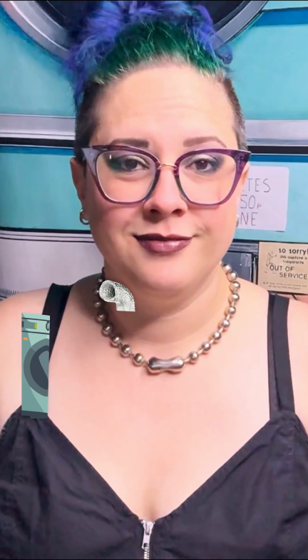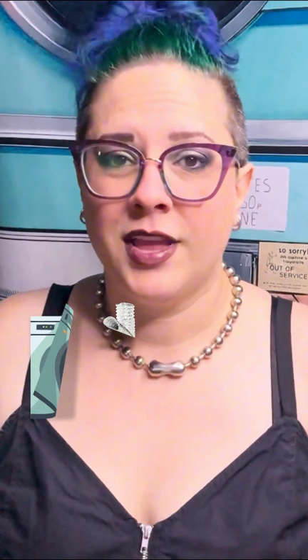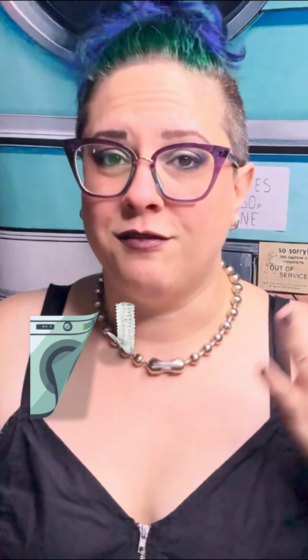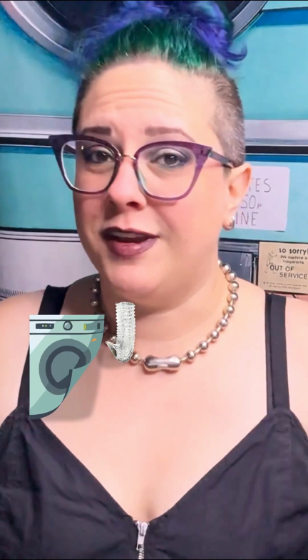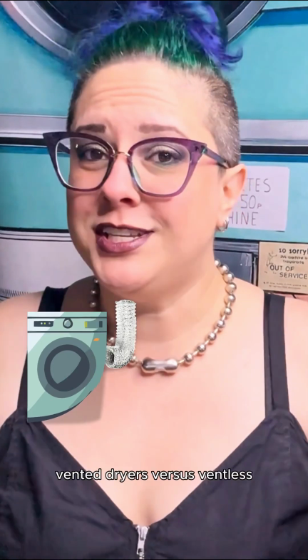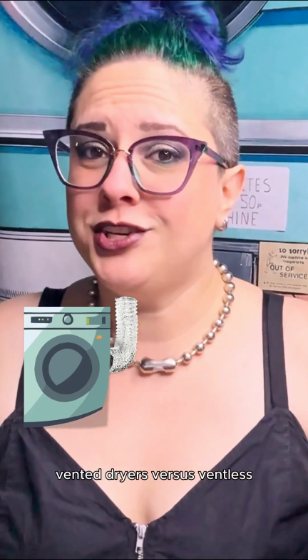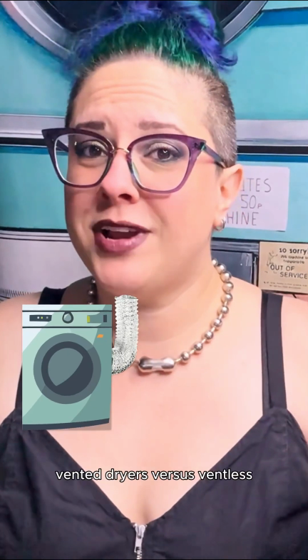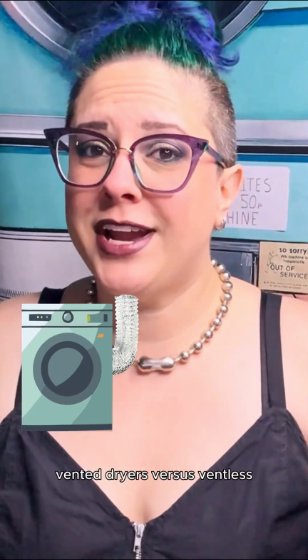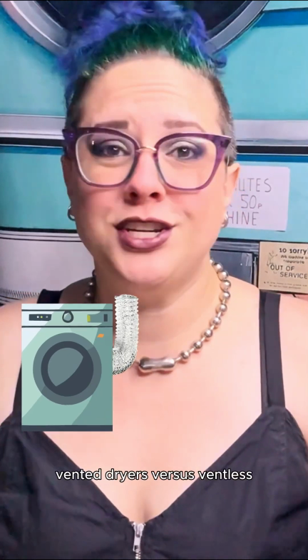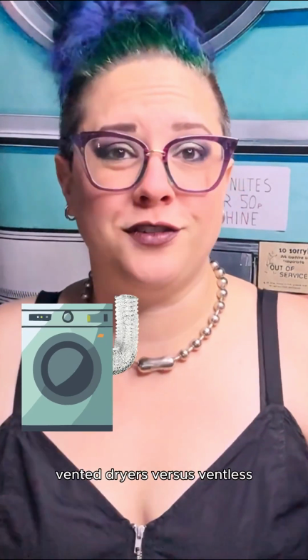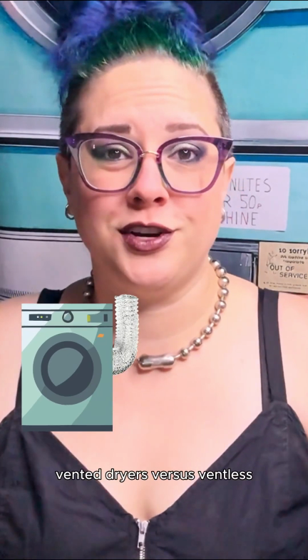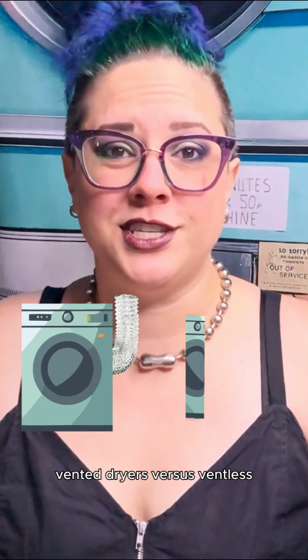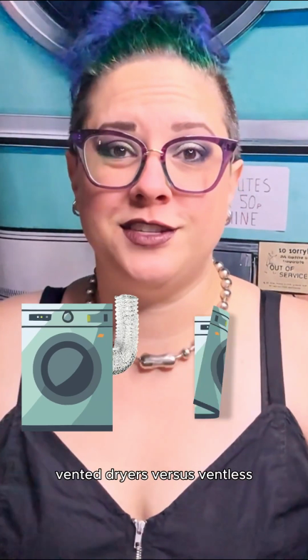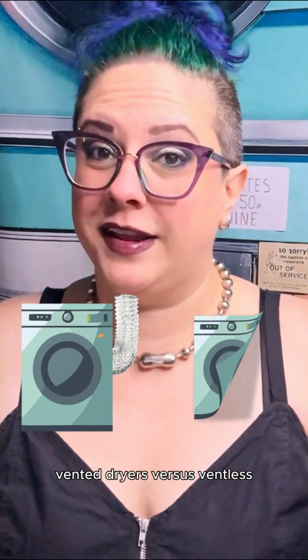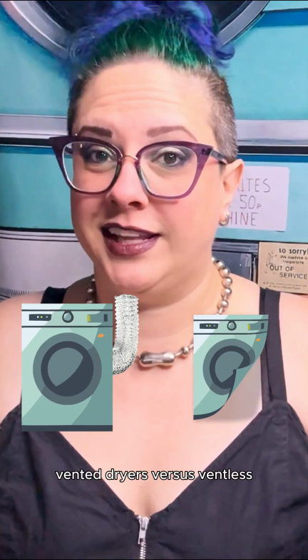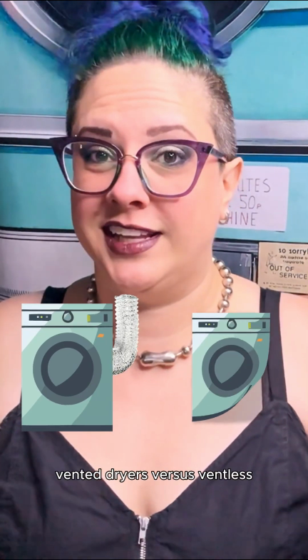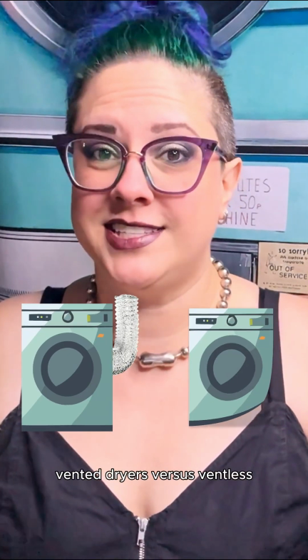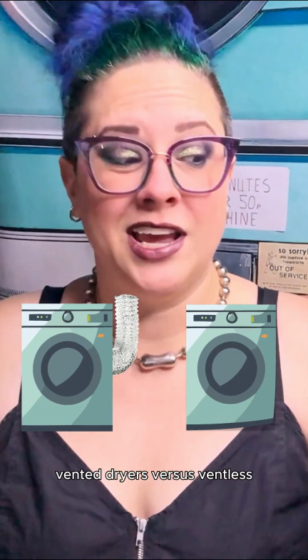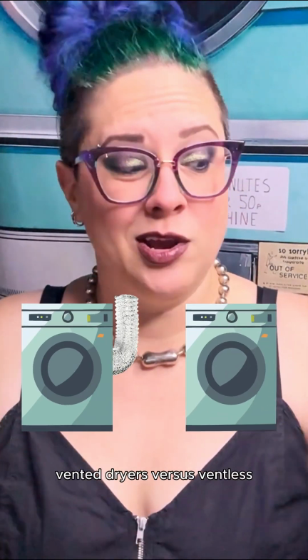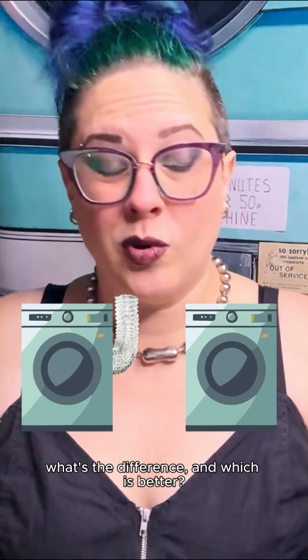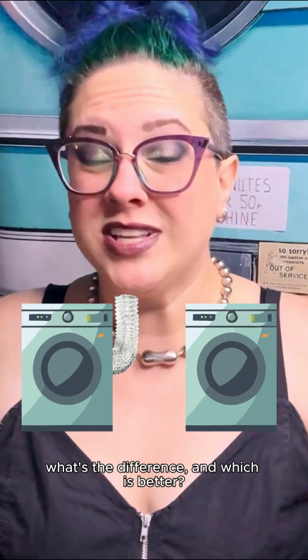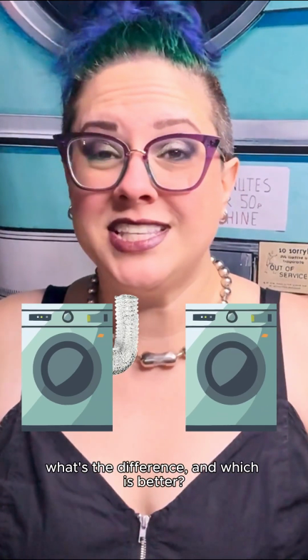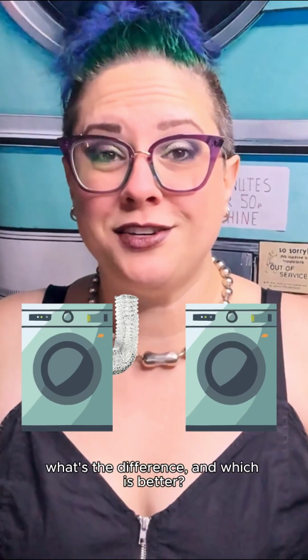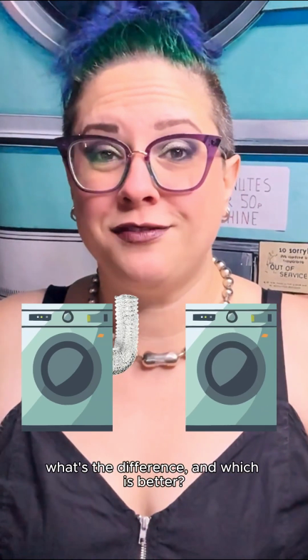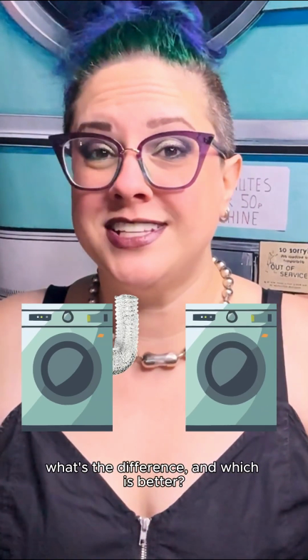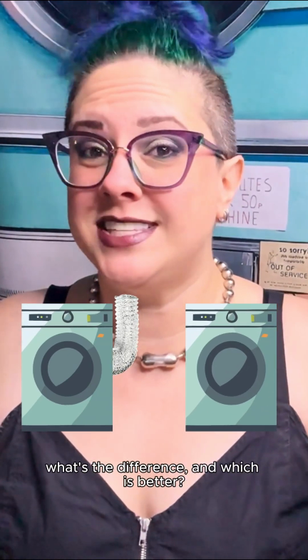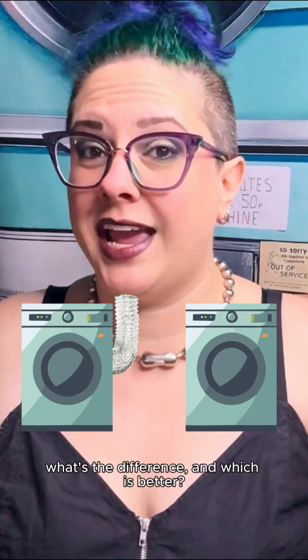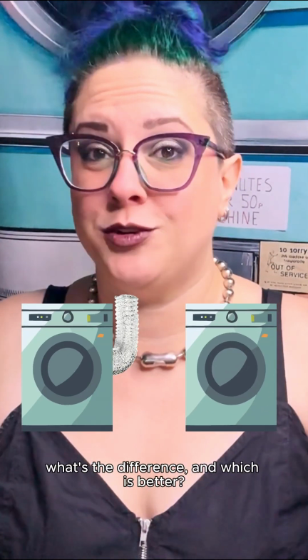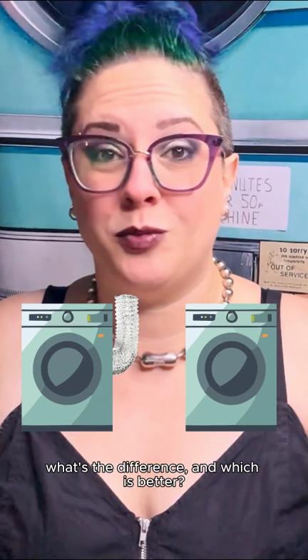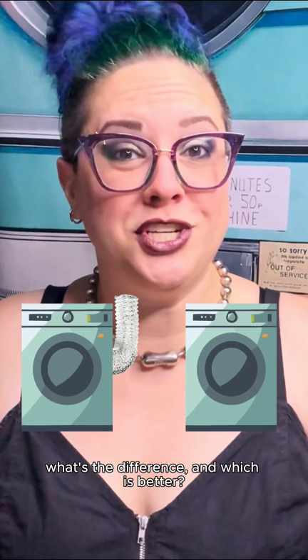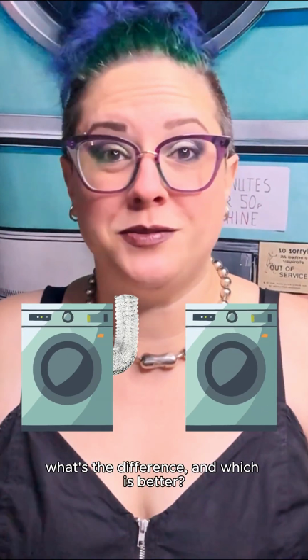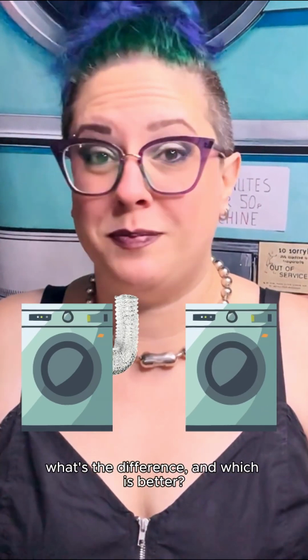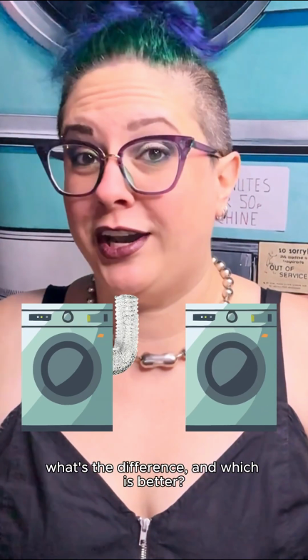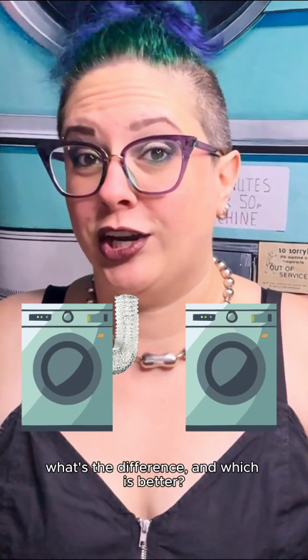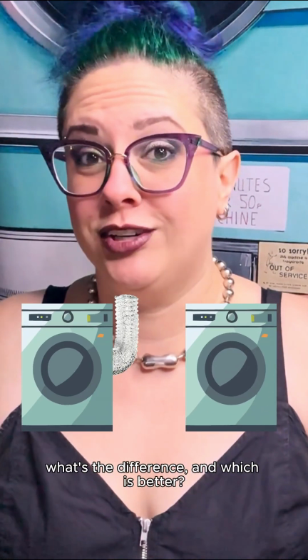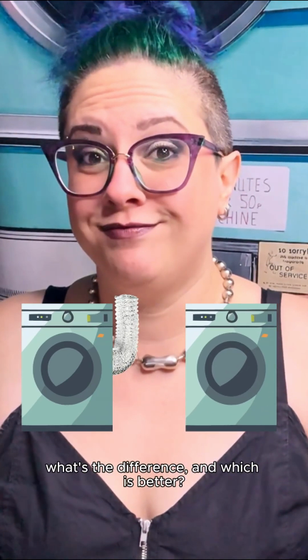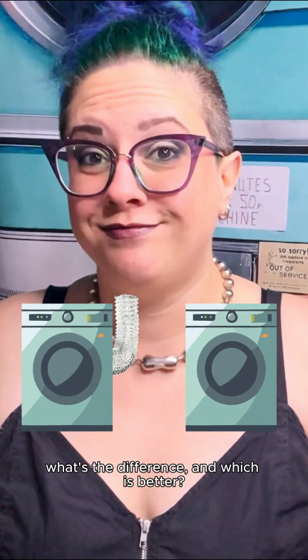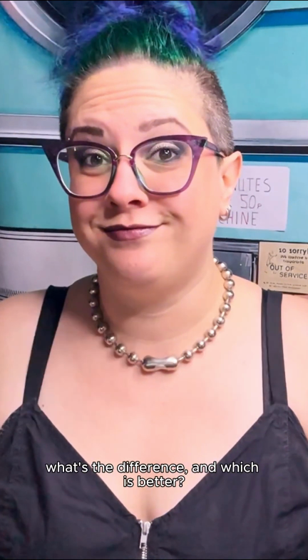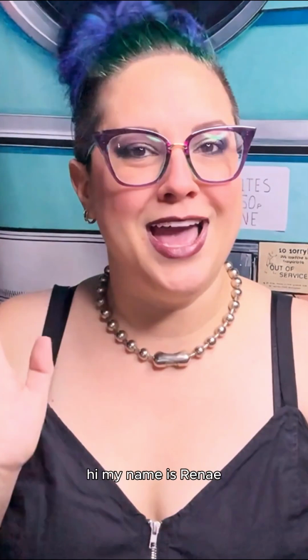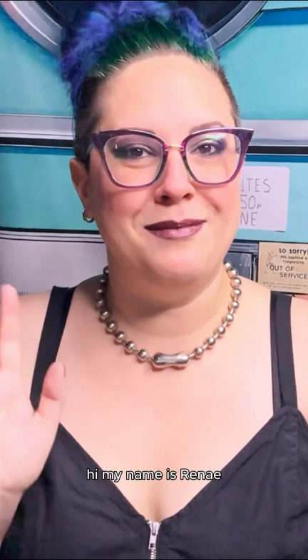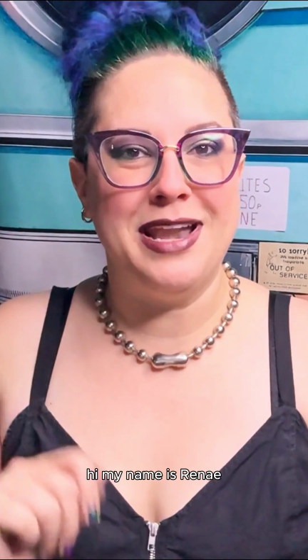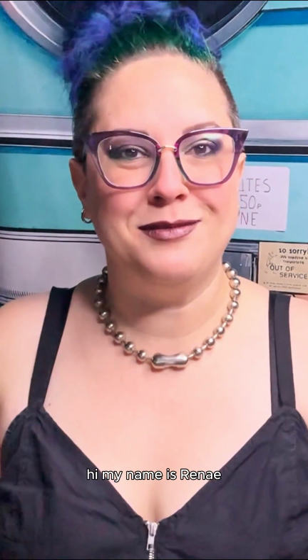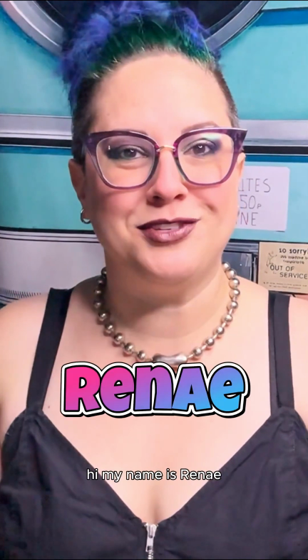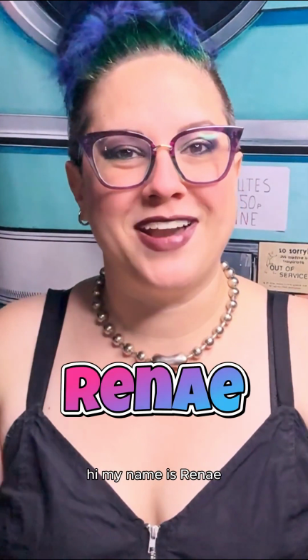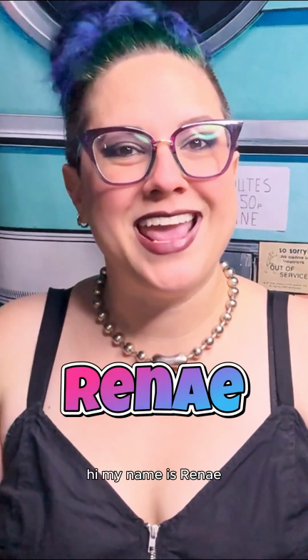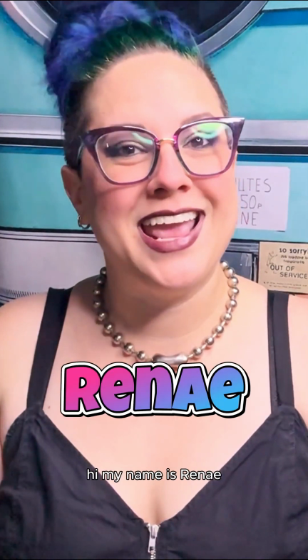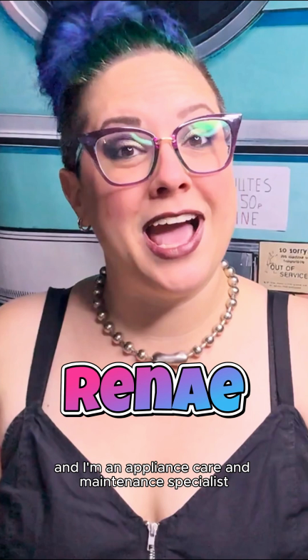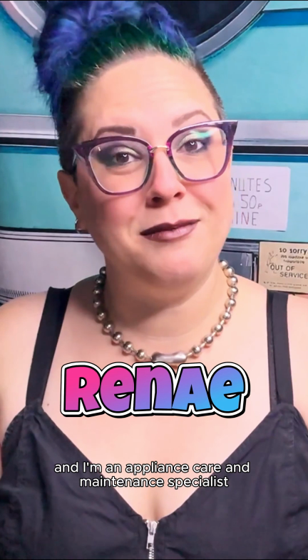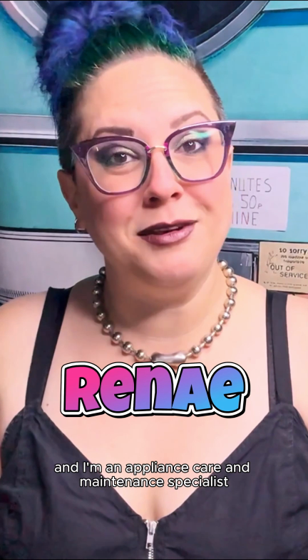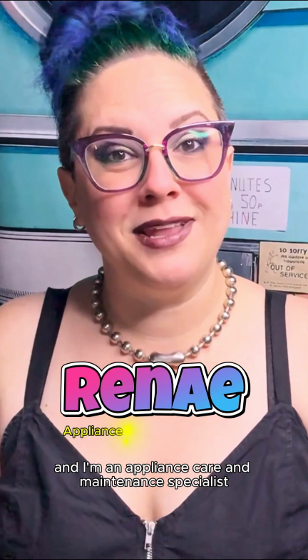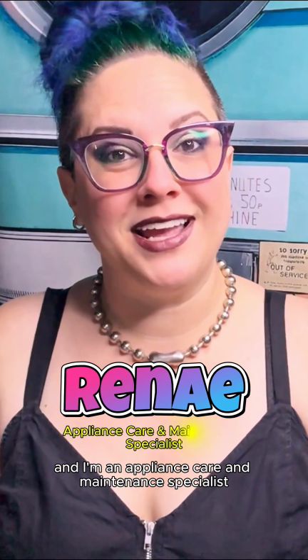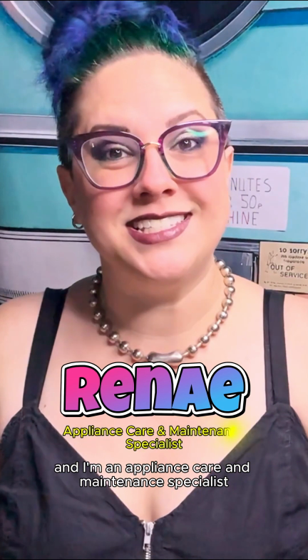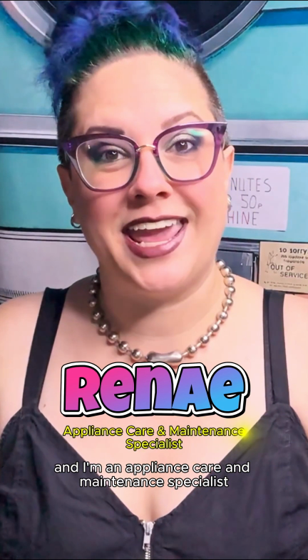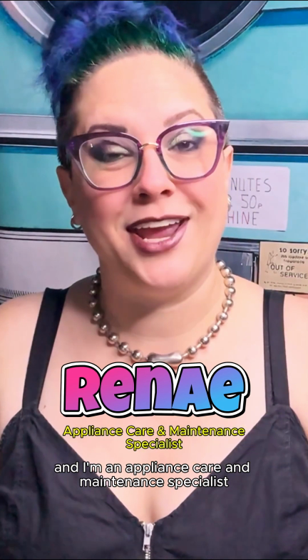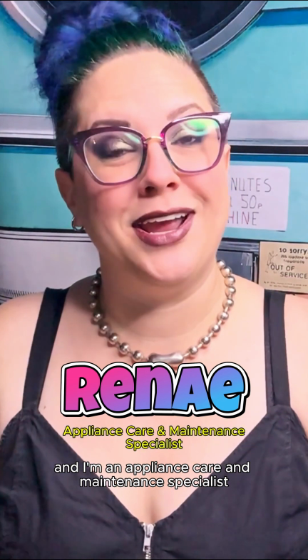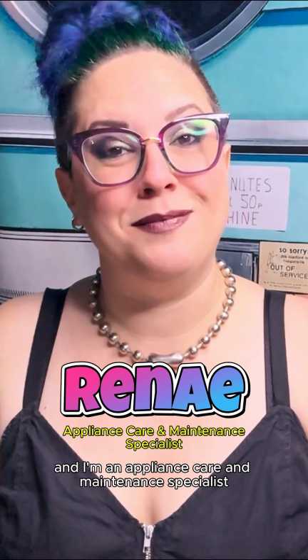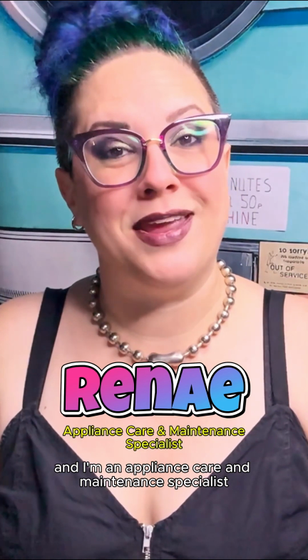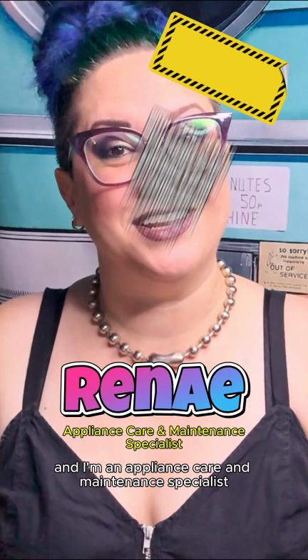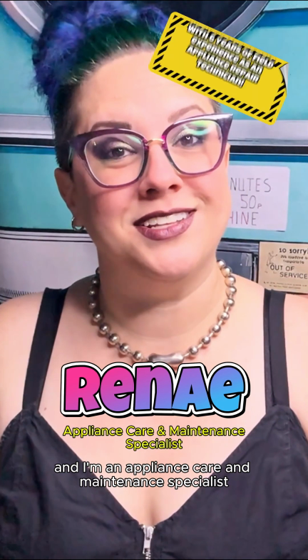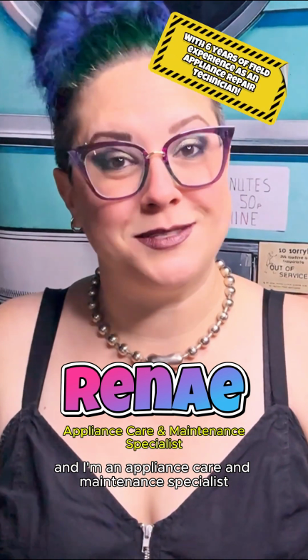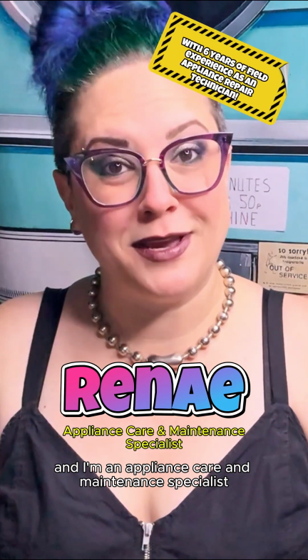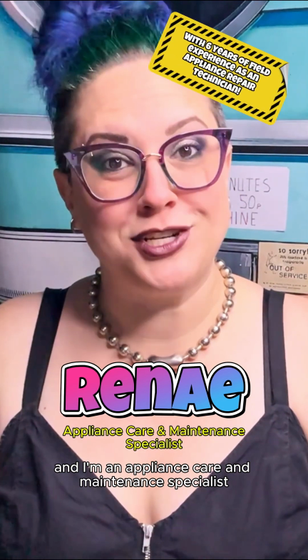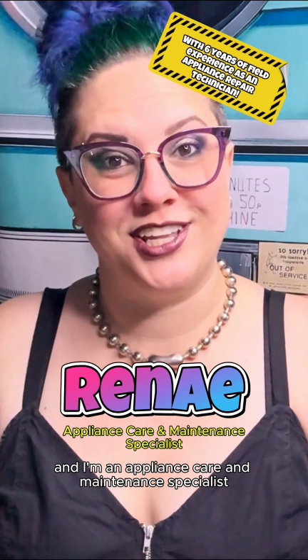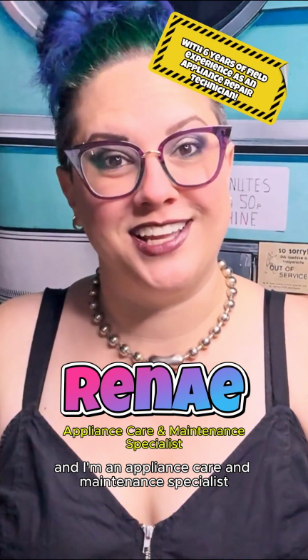Vented dryers versus ventless. What's the difference and which is better? Hi, my name is Renee and I'm an appliance care and maintenance specialist.